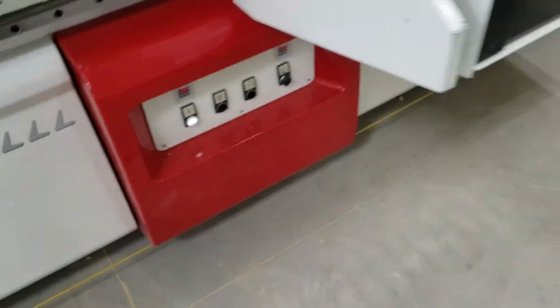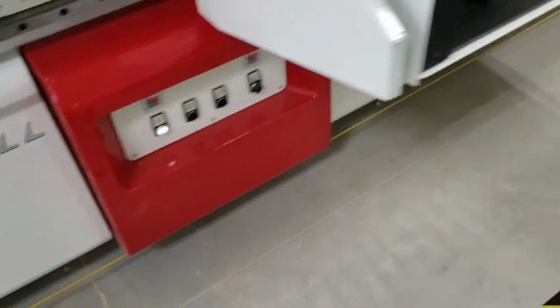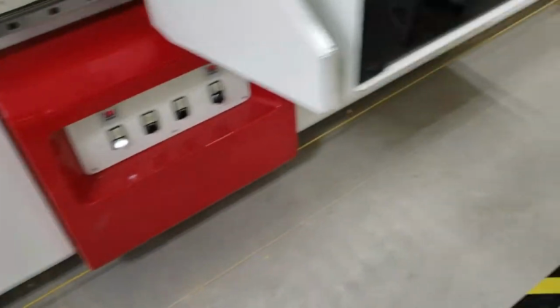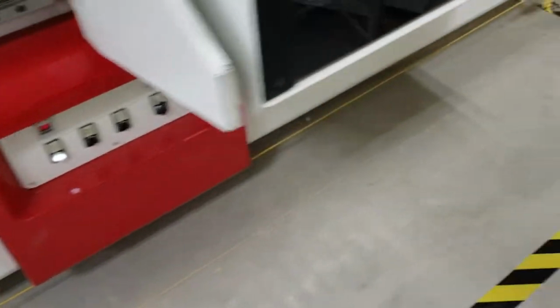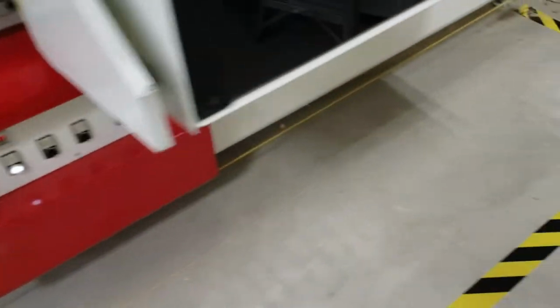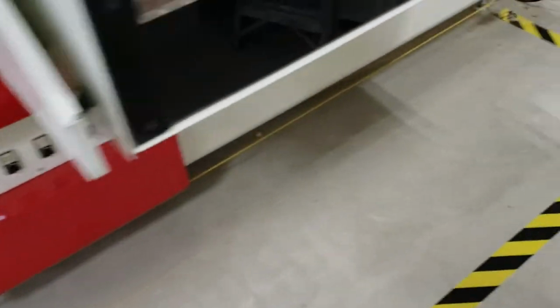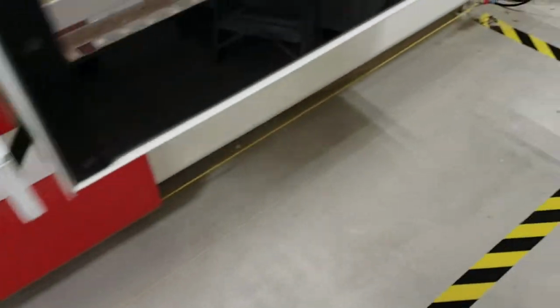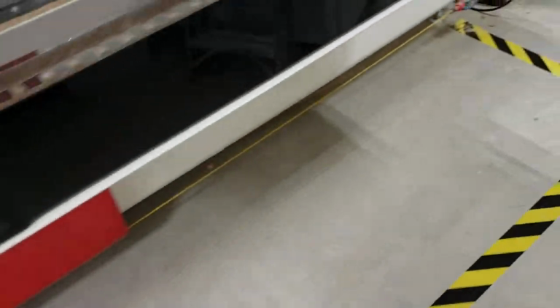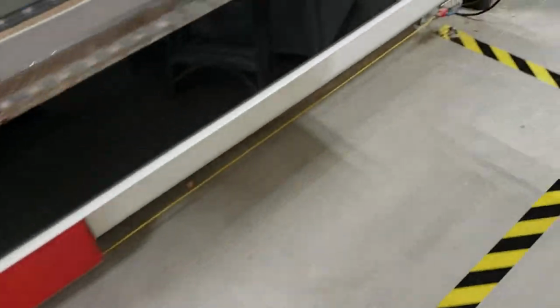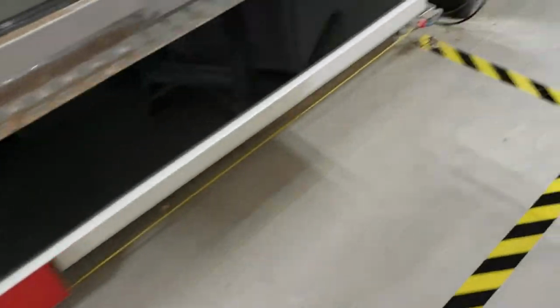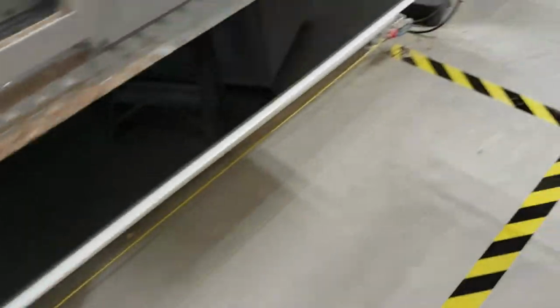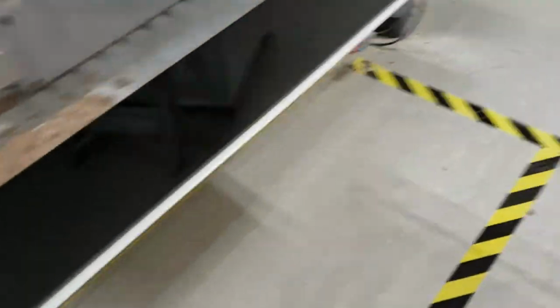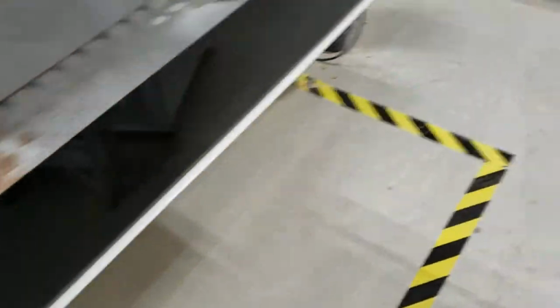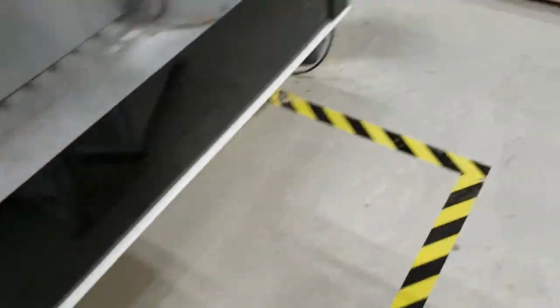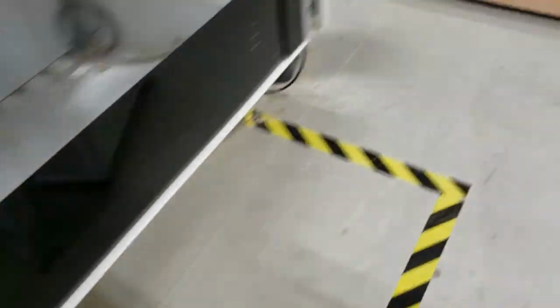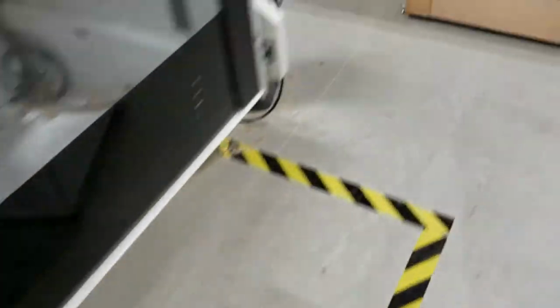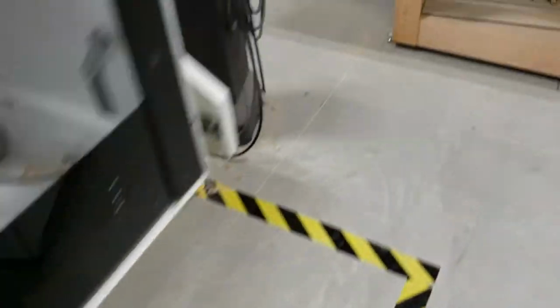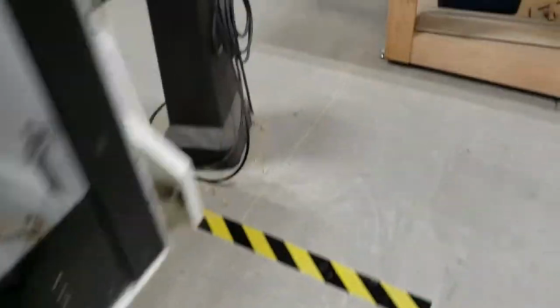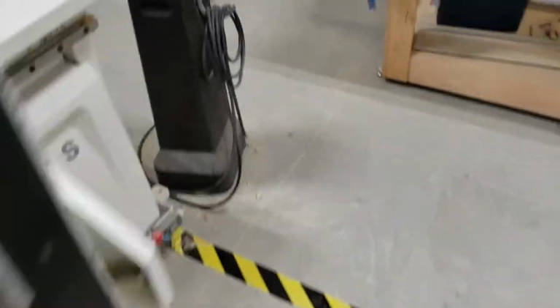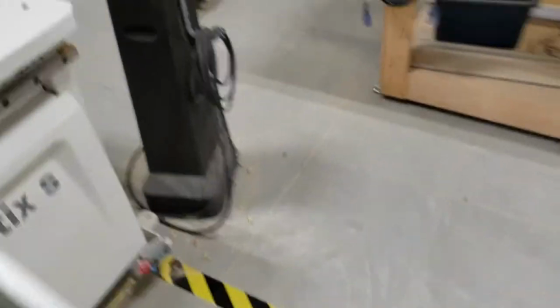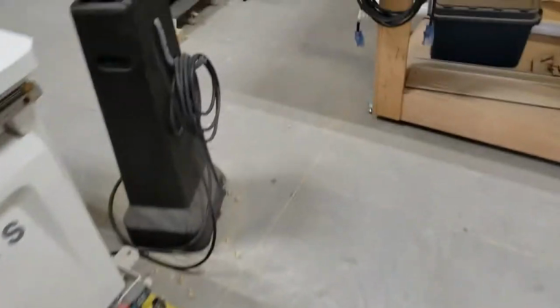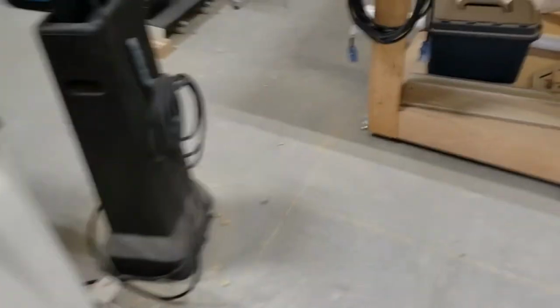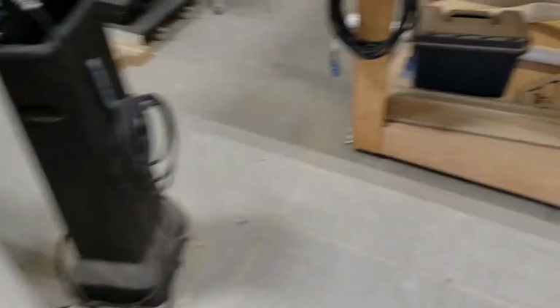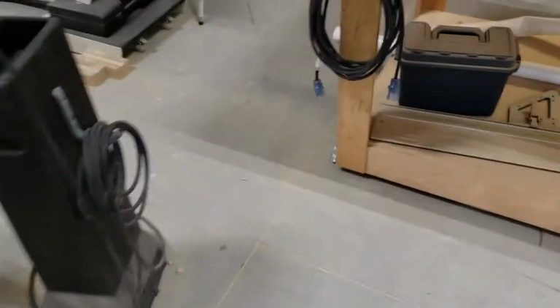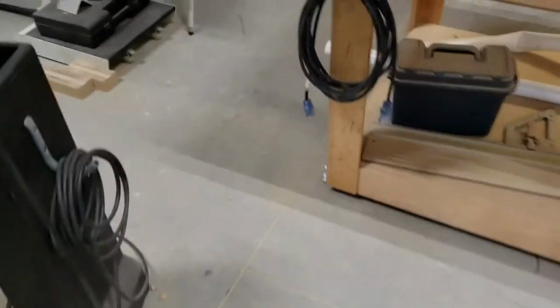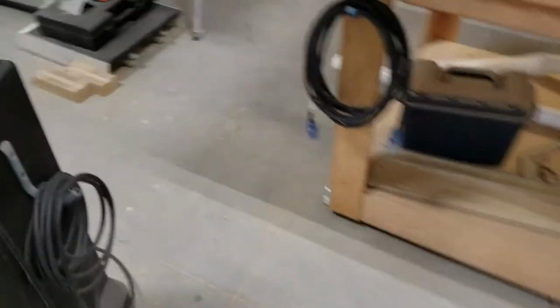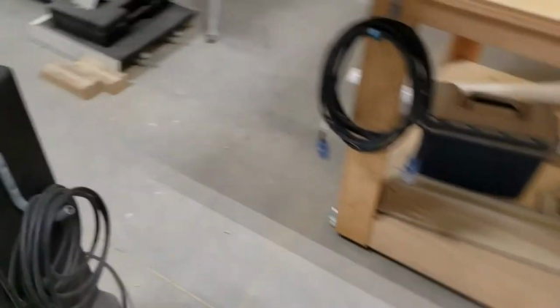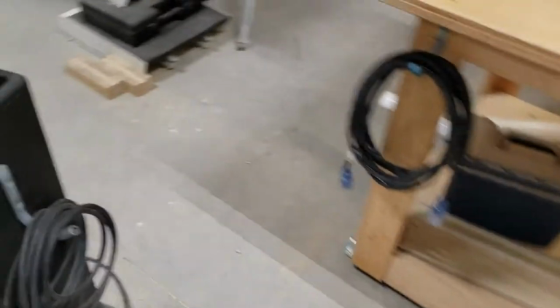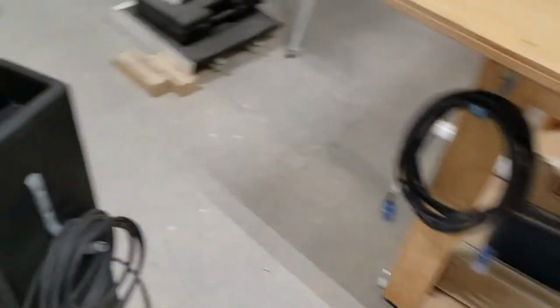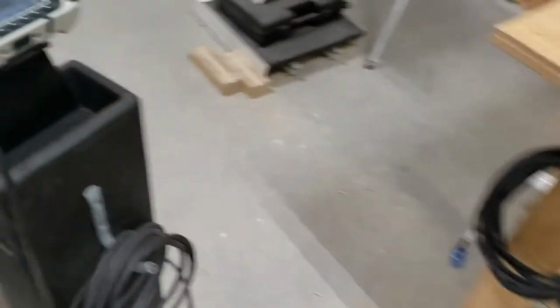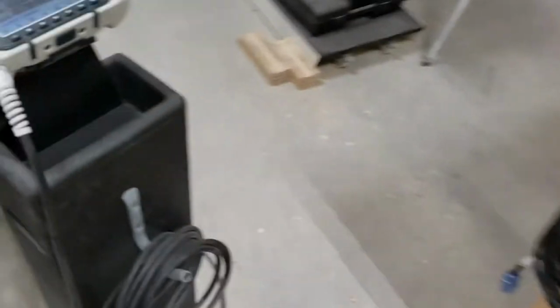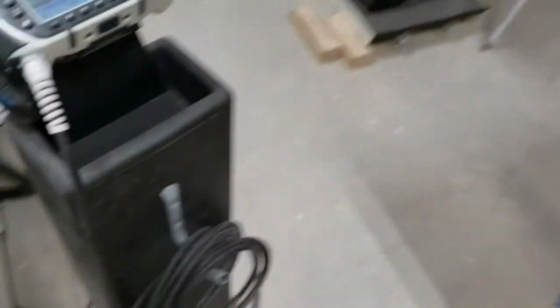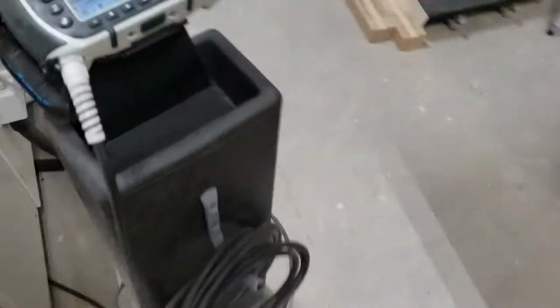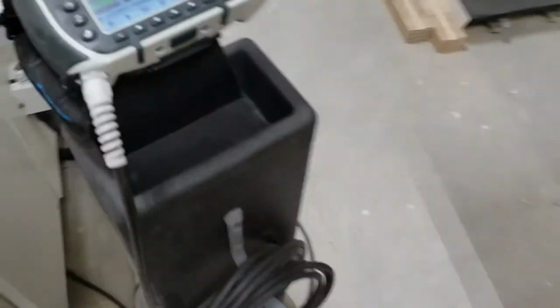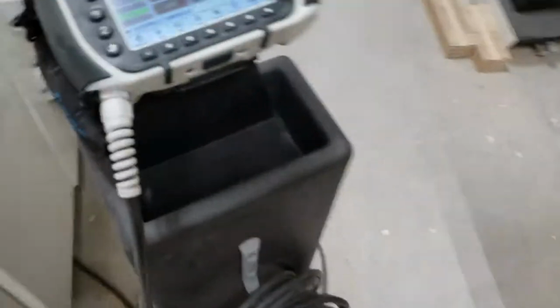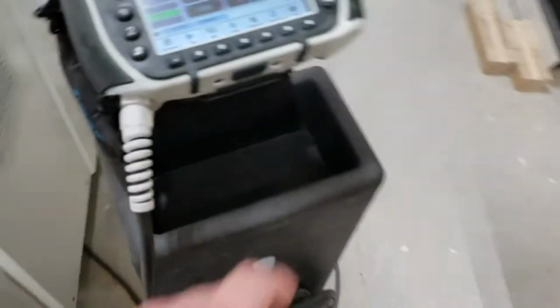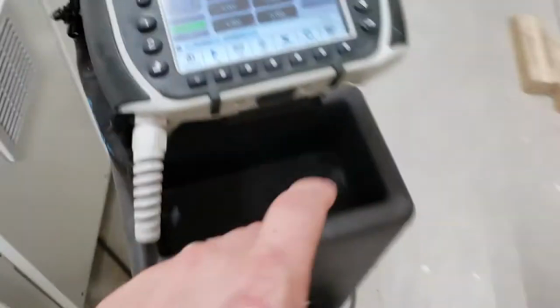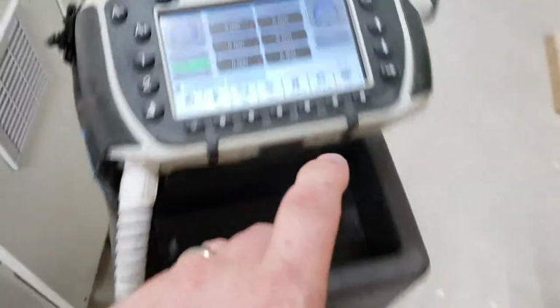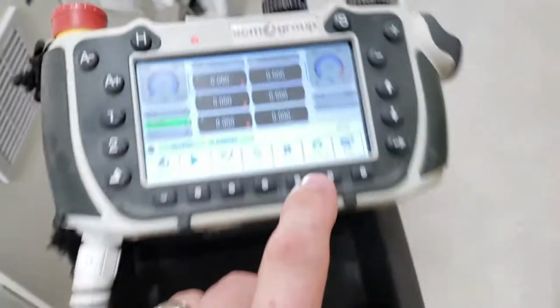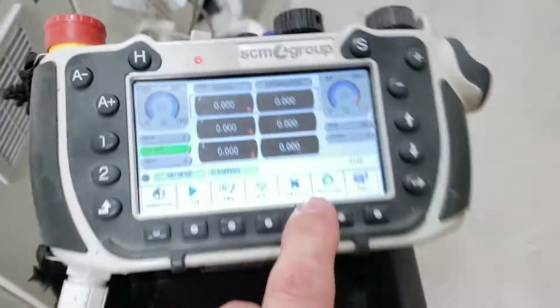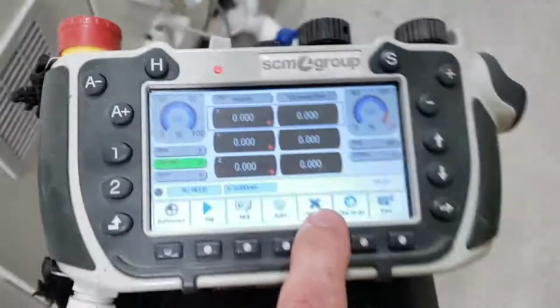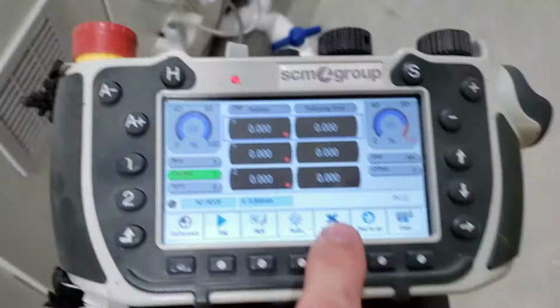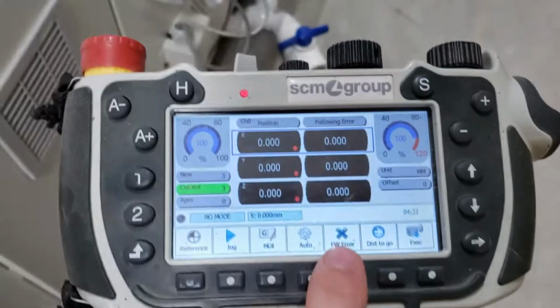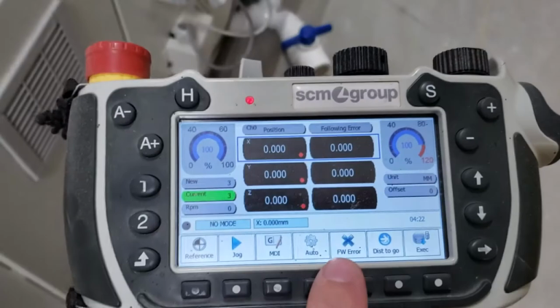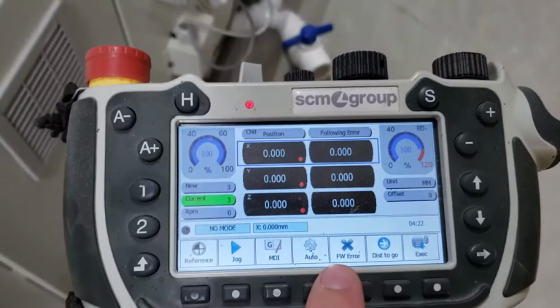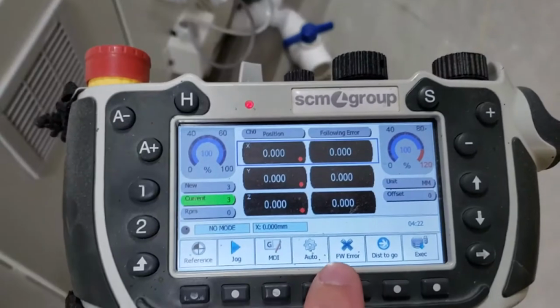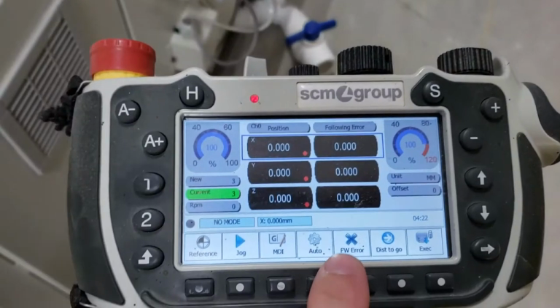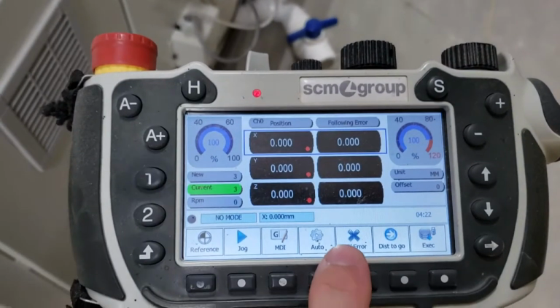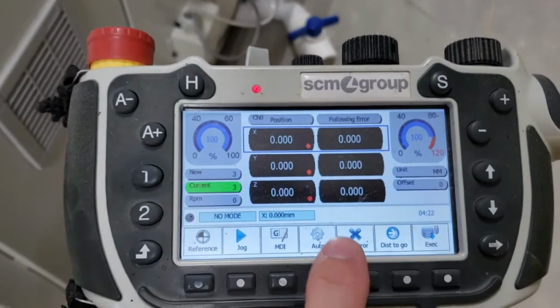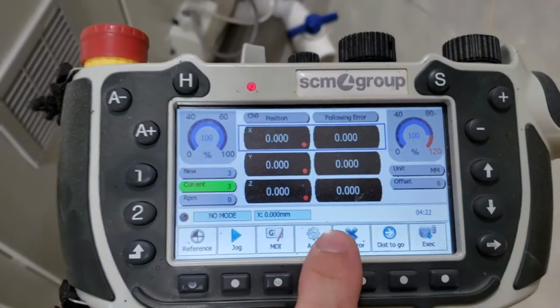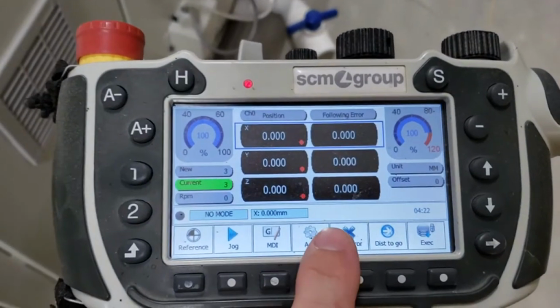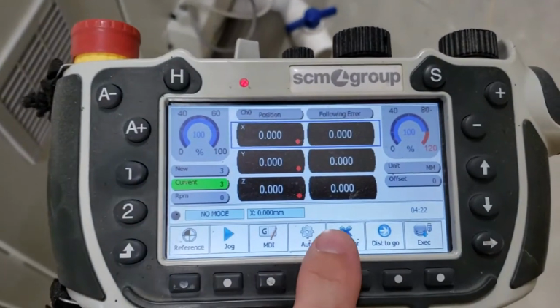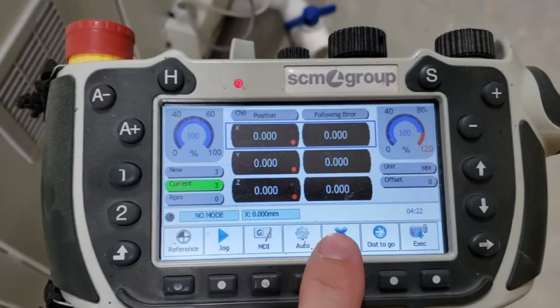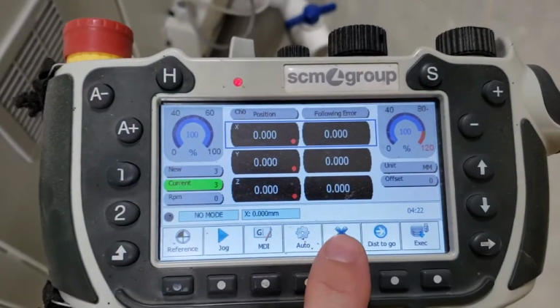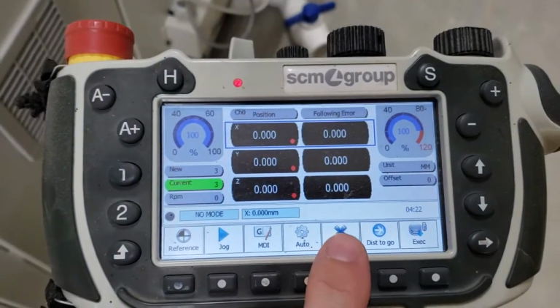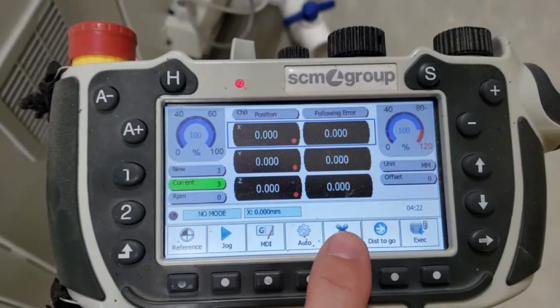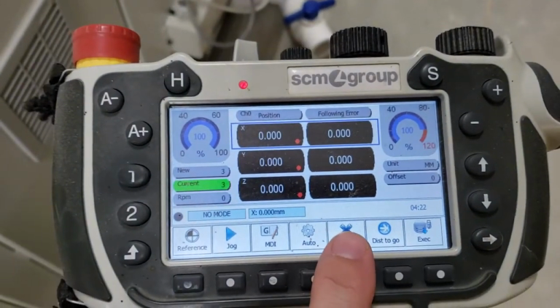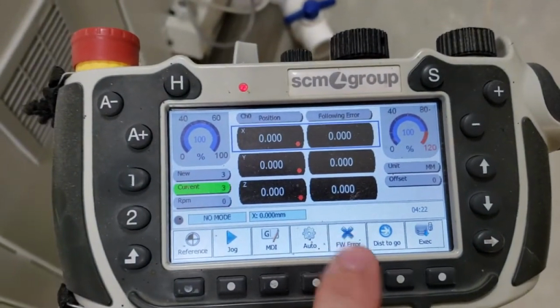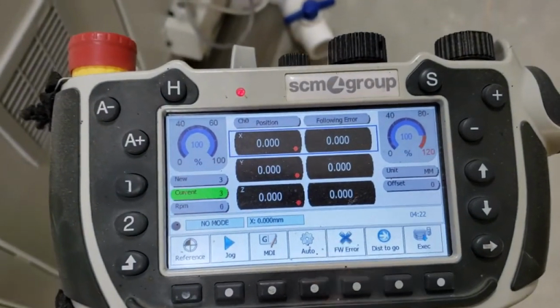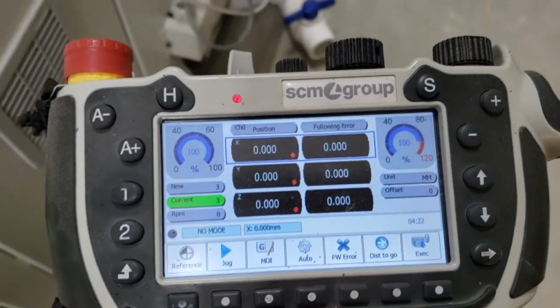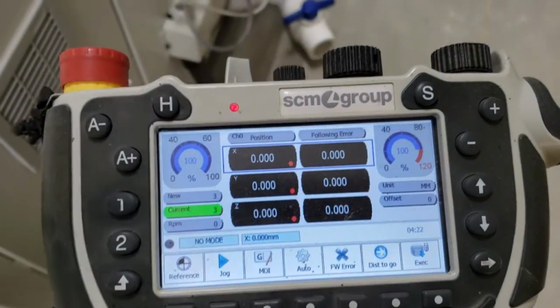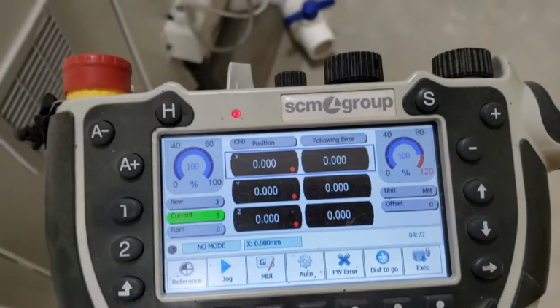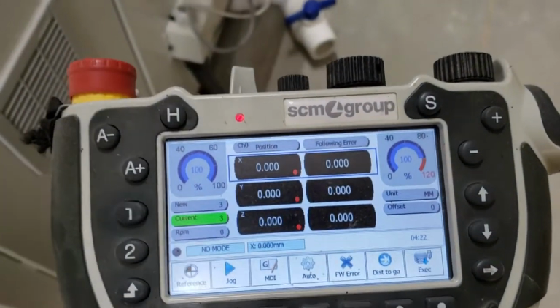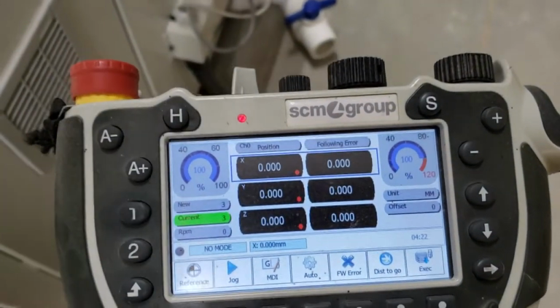We'll go back to our handheld and see if we were able to clear our alarm — and it looks like we have, so it's gone.